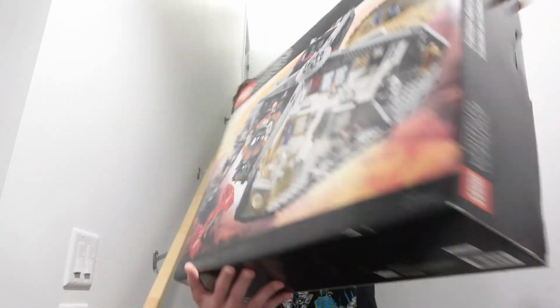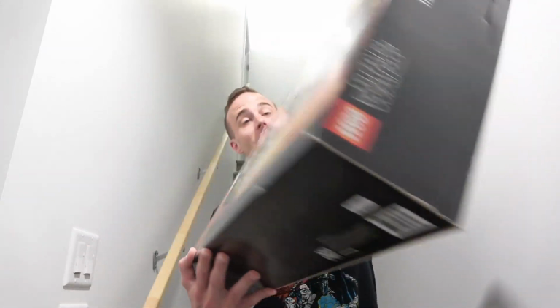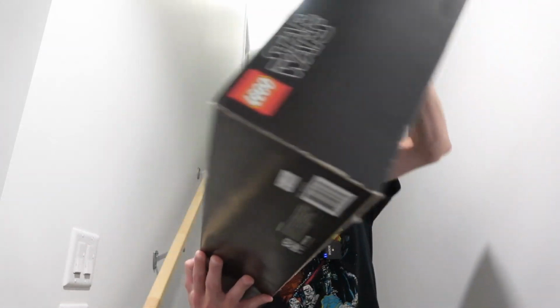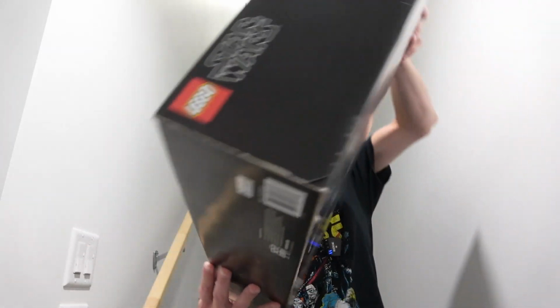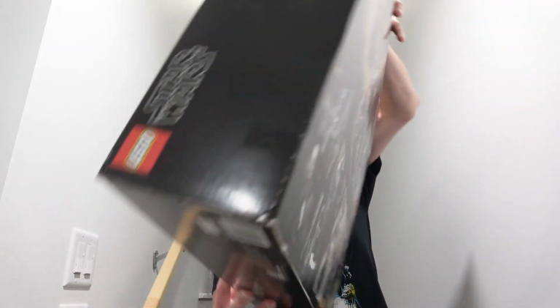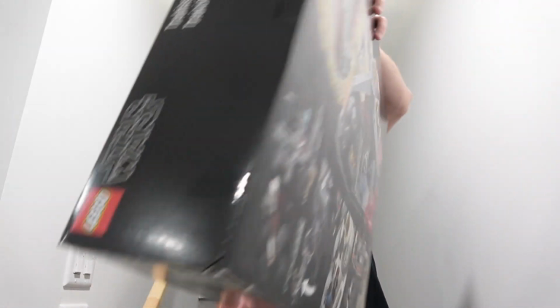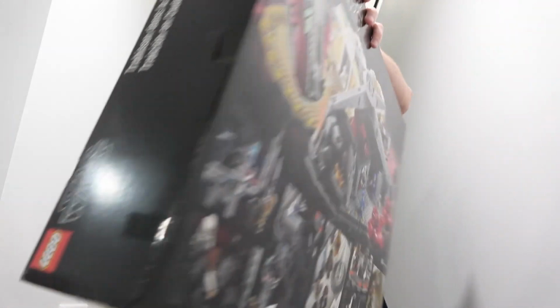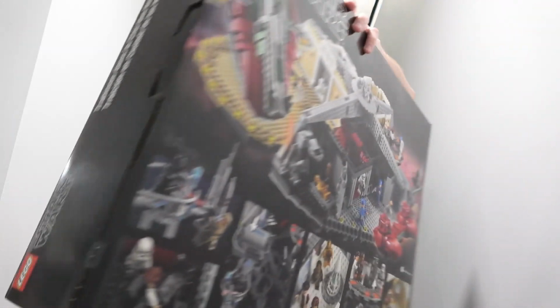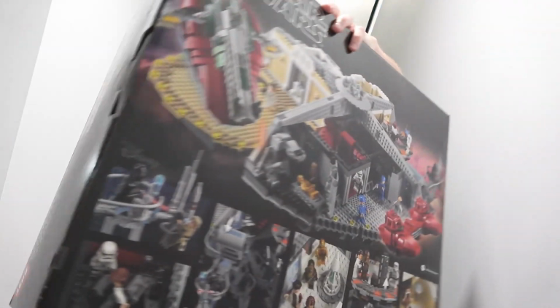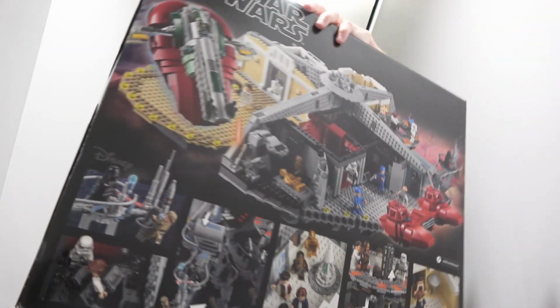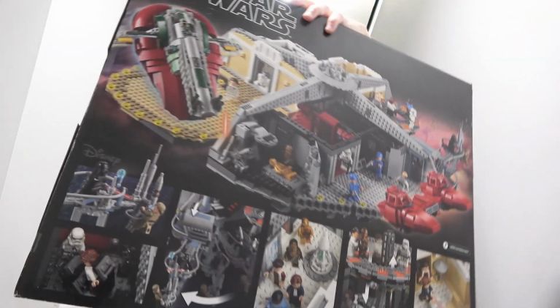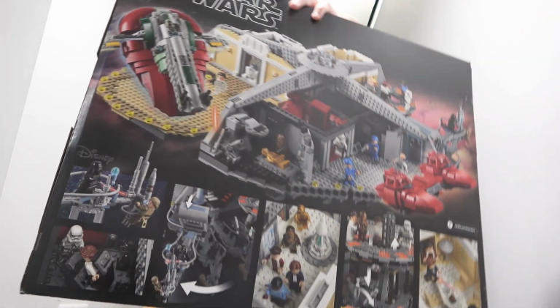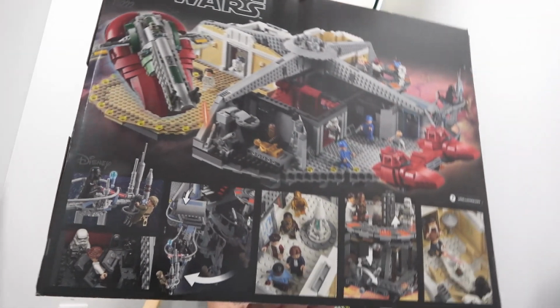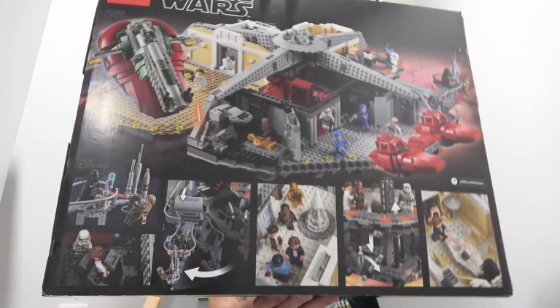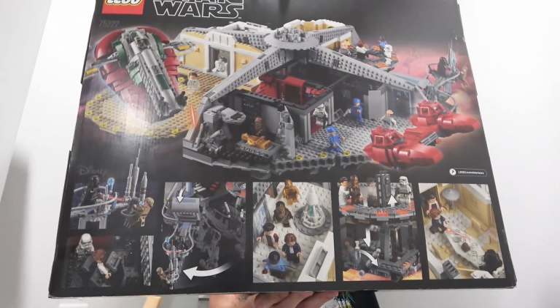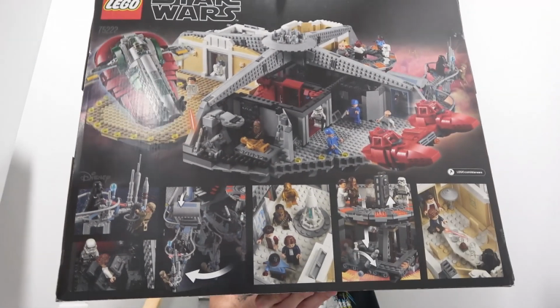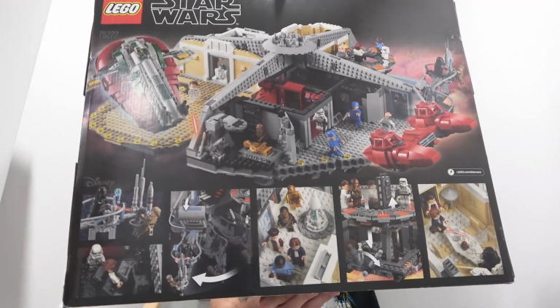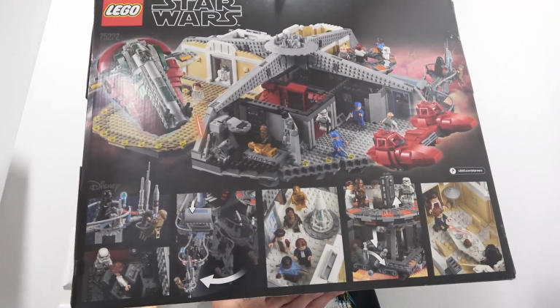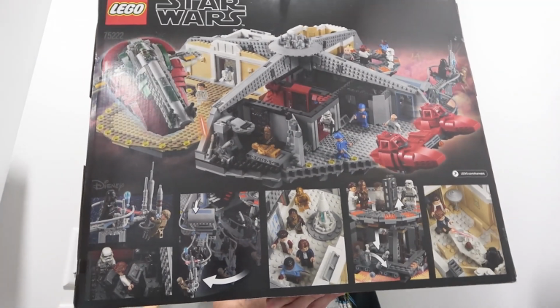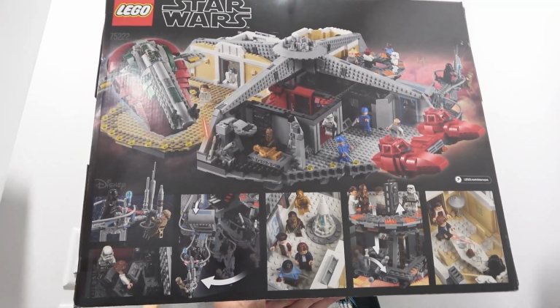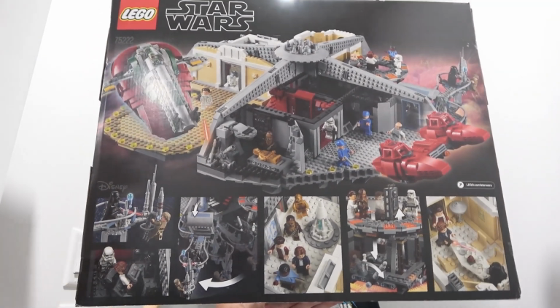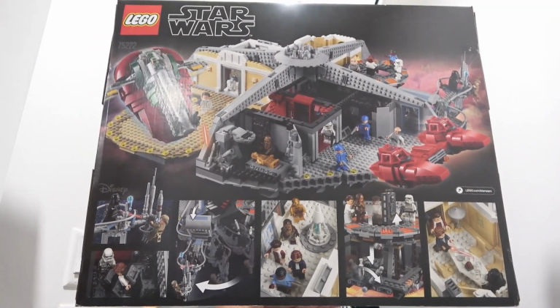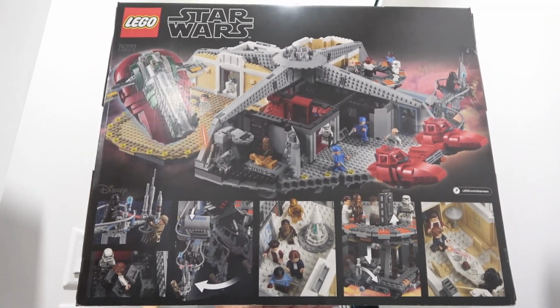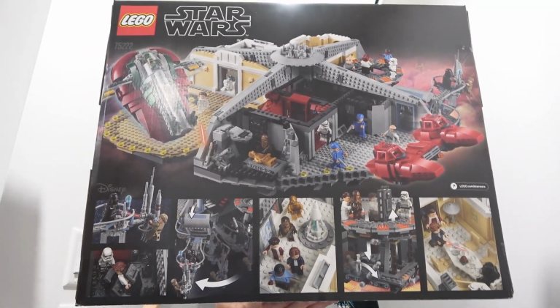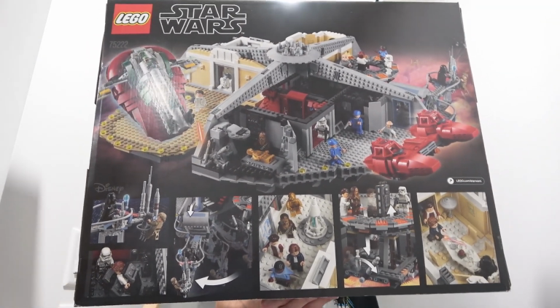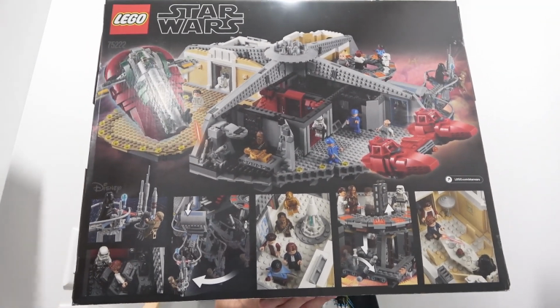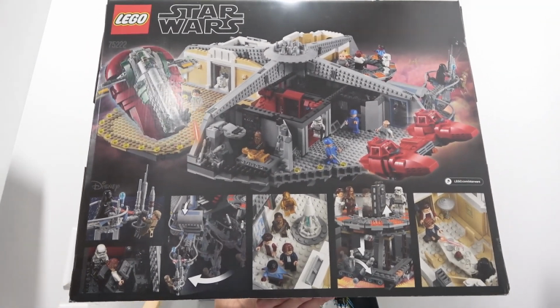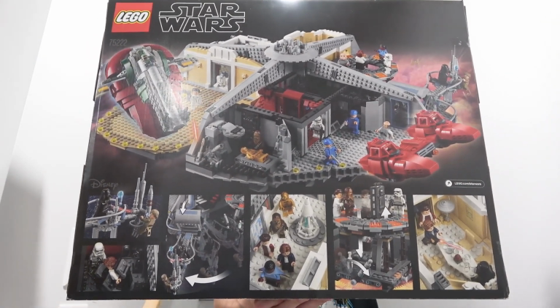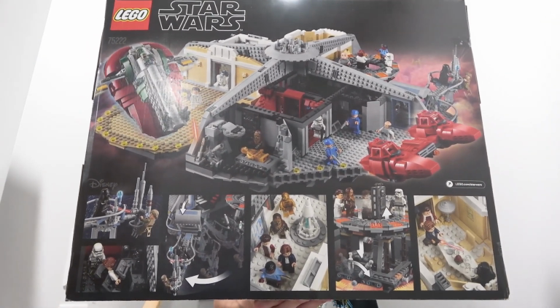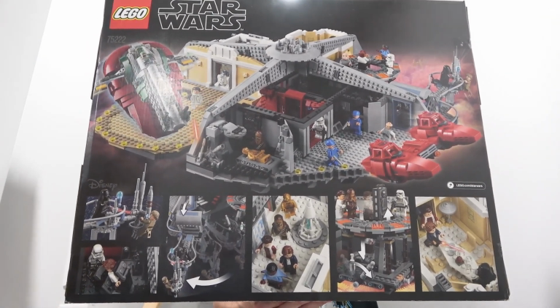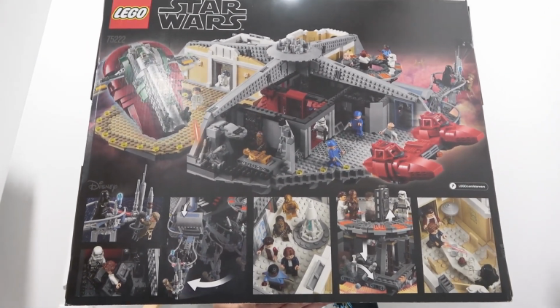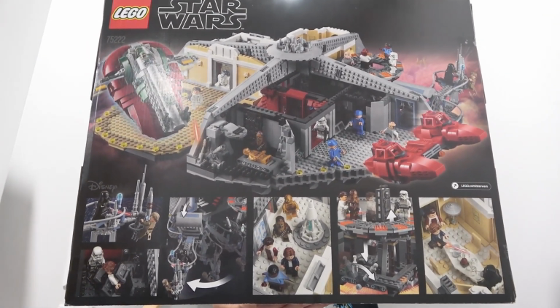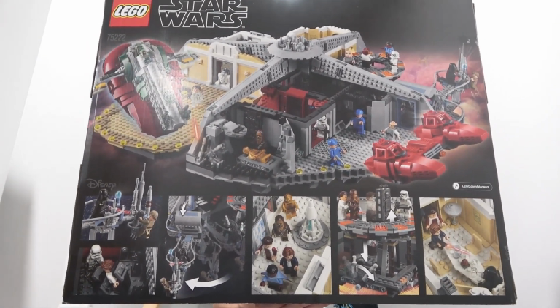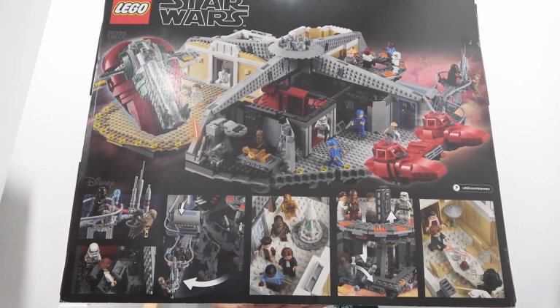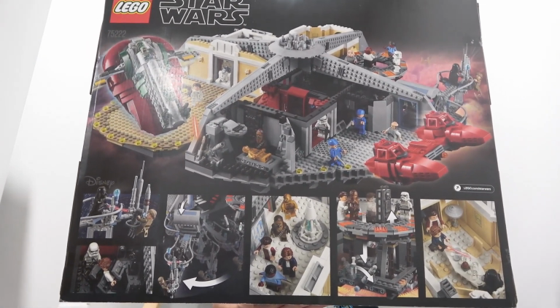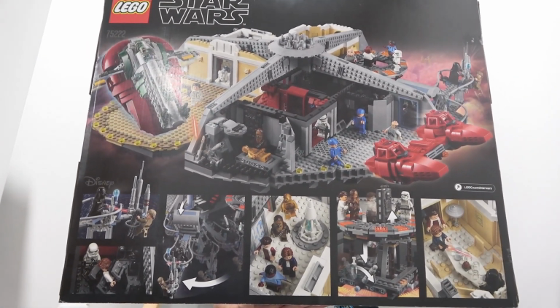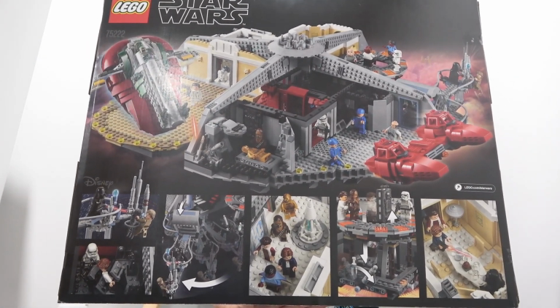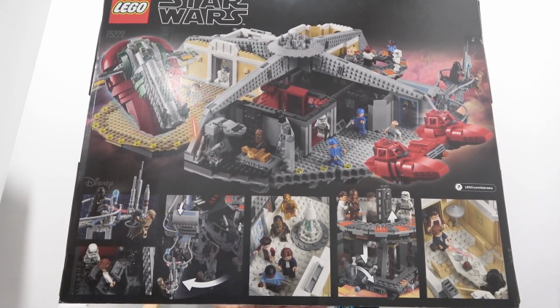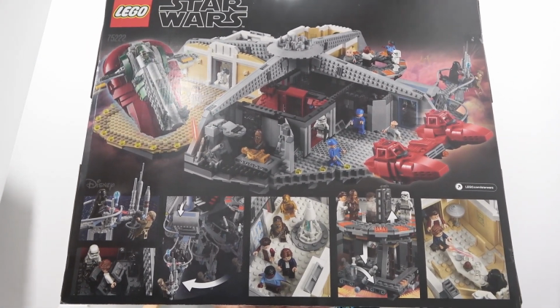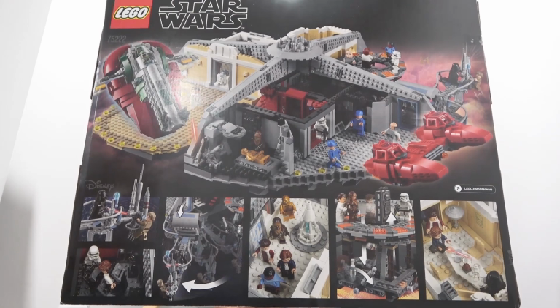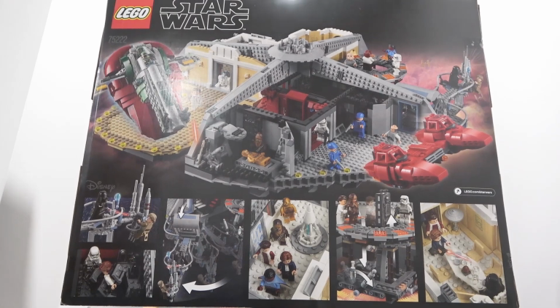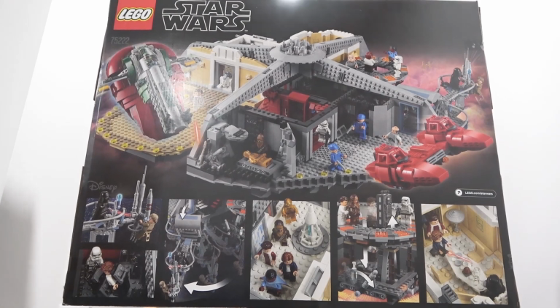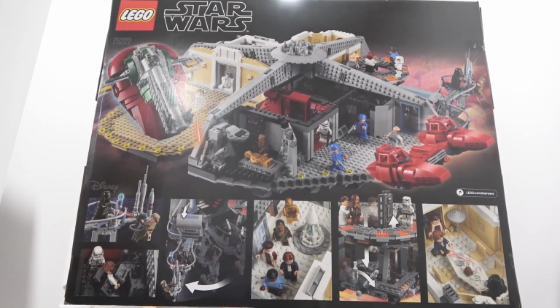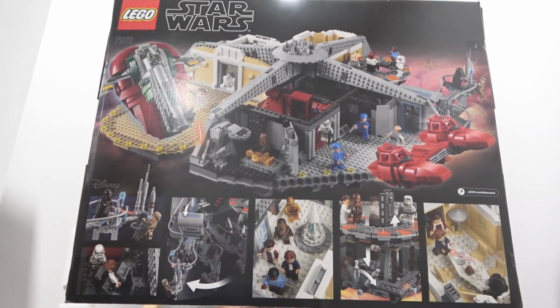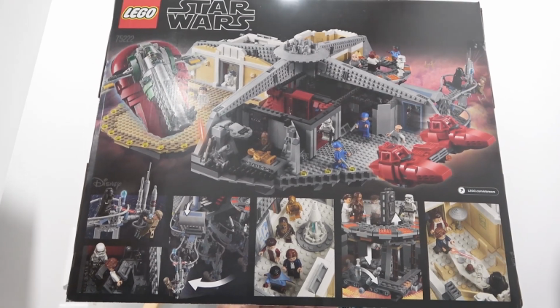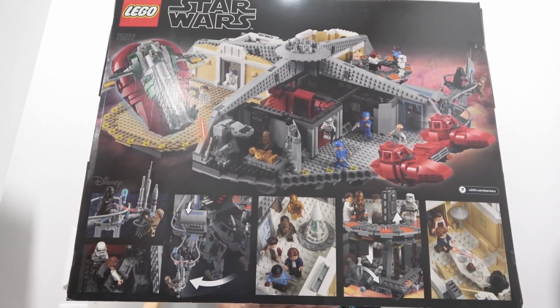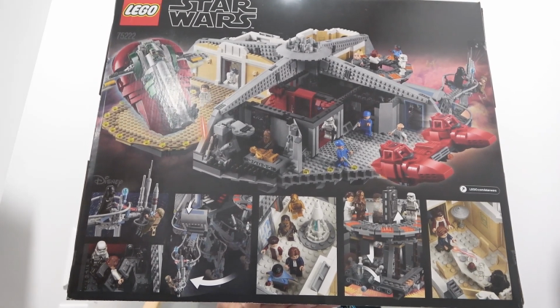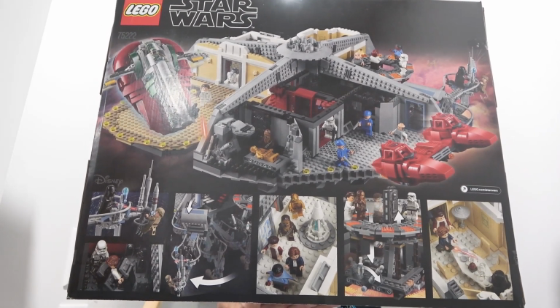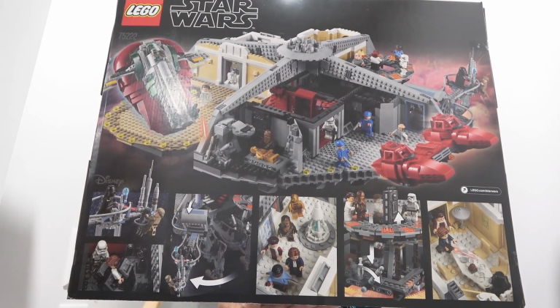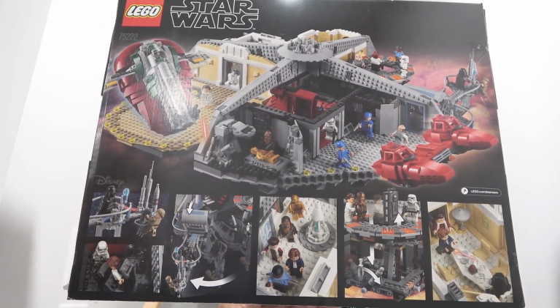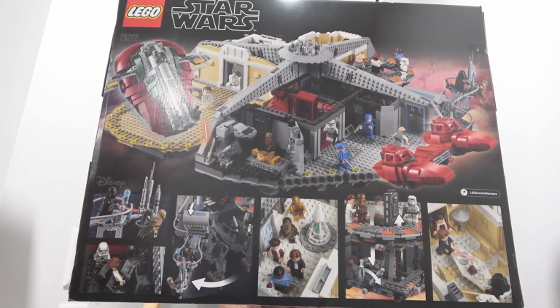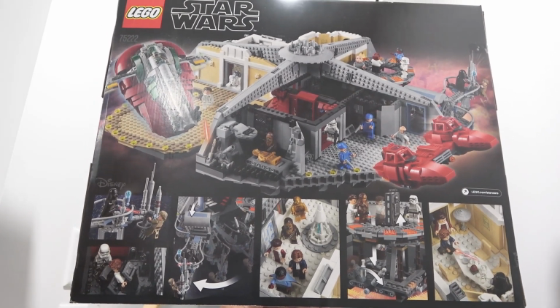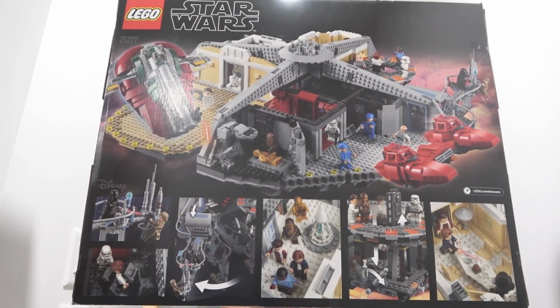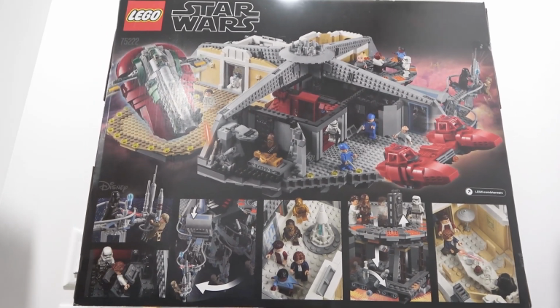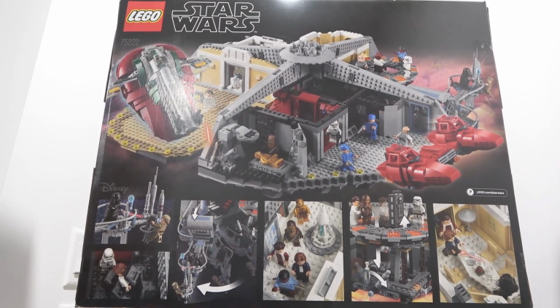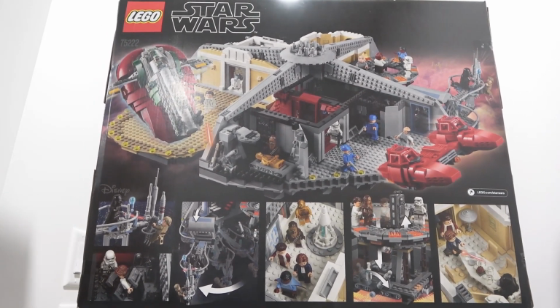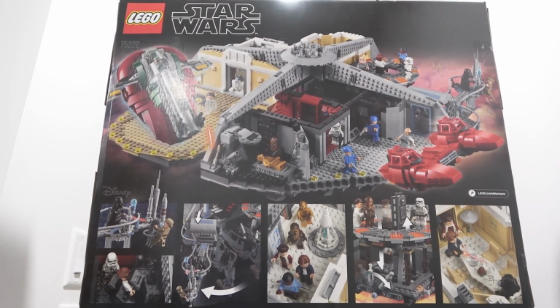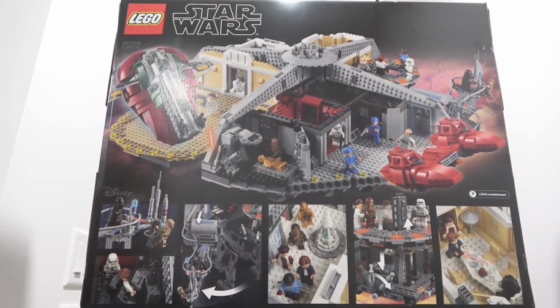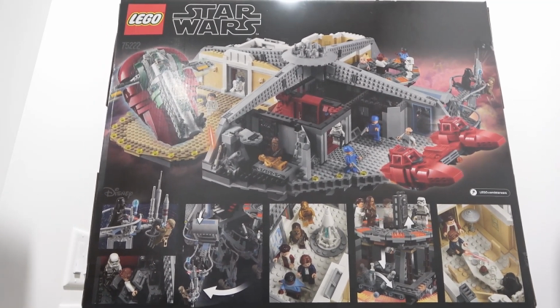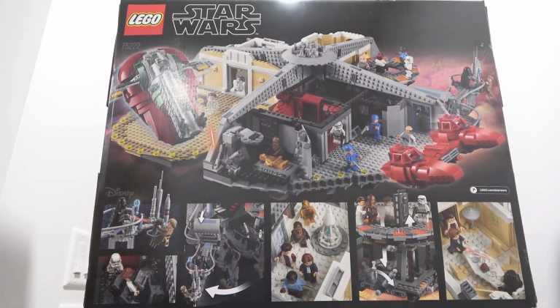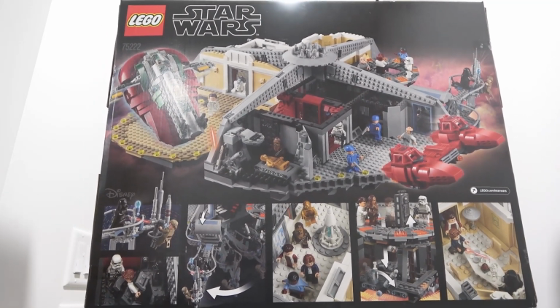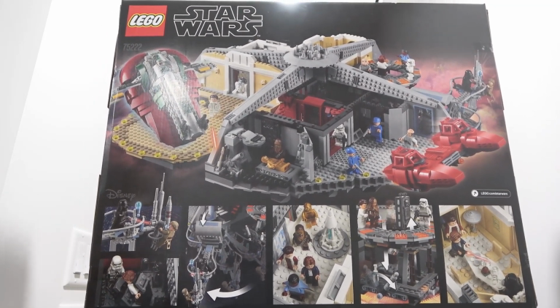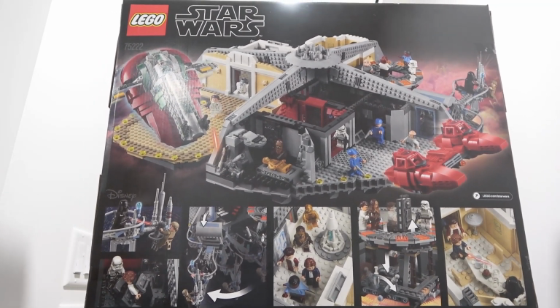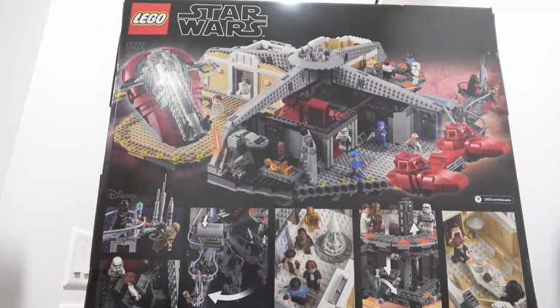This is the LEGO Star Wars MBS, or Master Builder series, Betrayal at Cloud City.